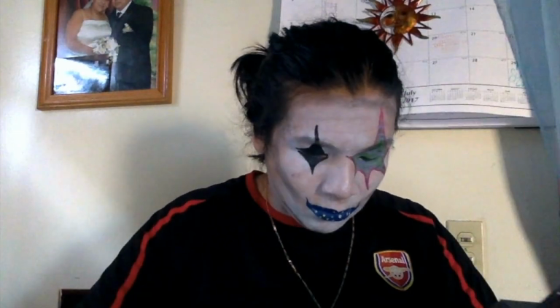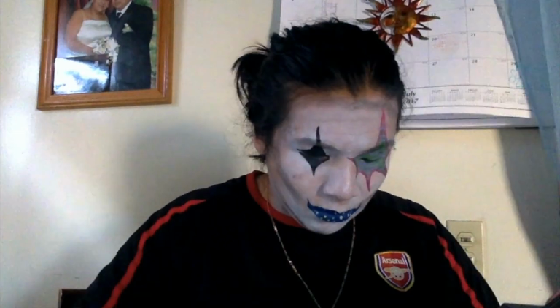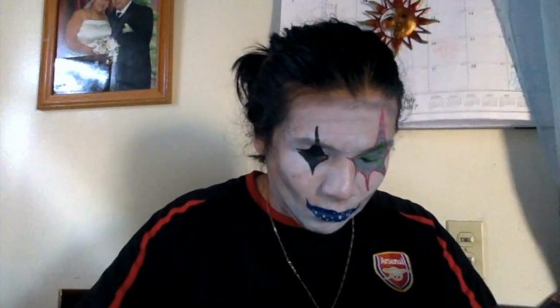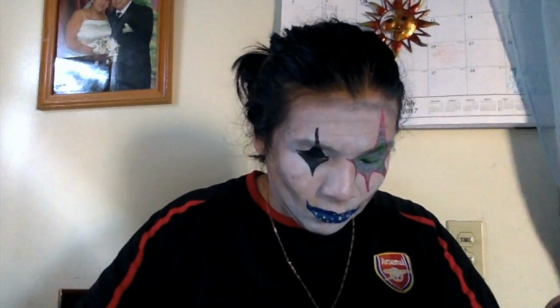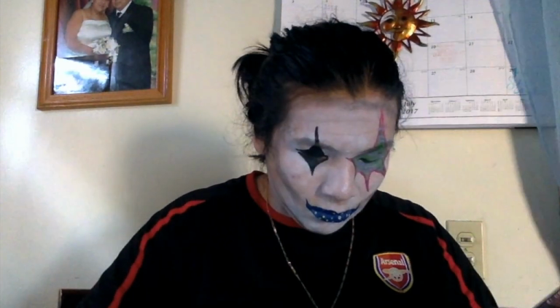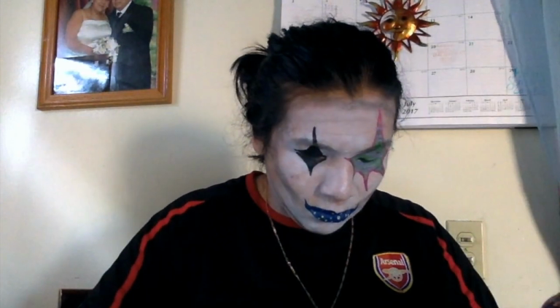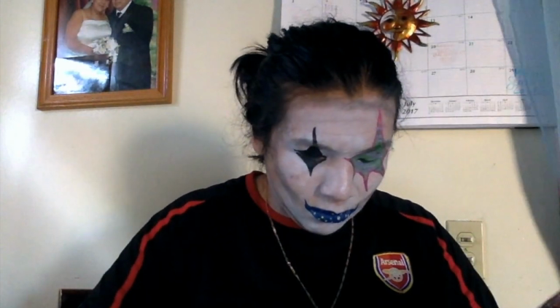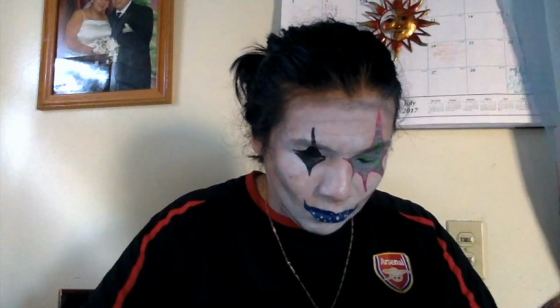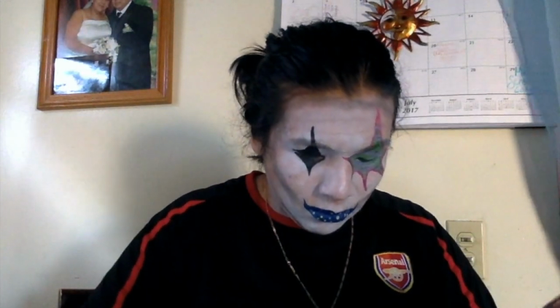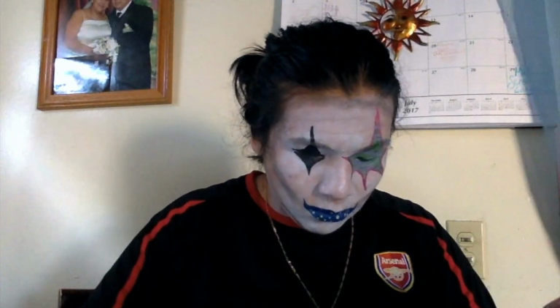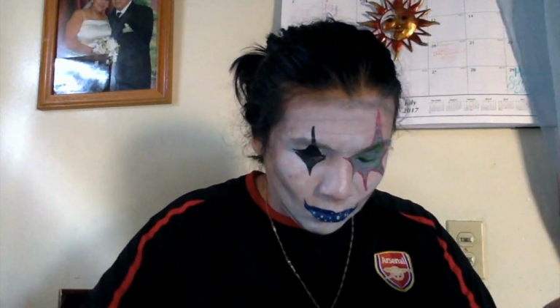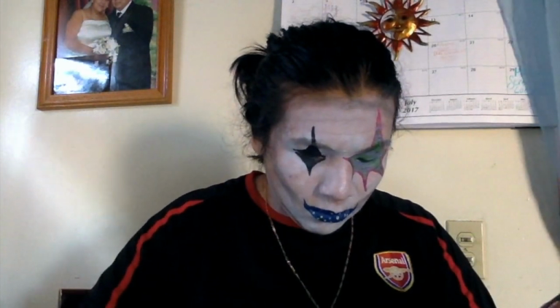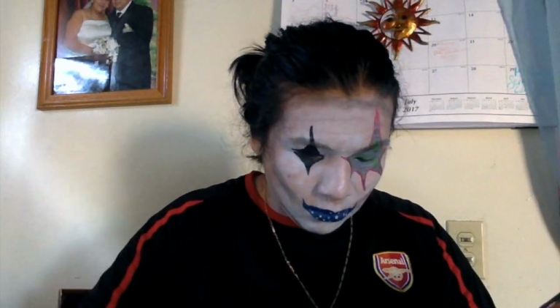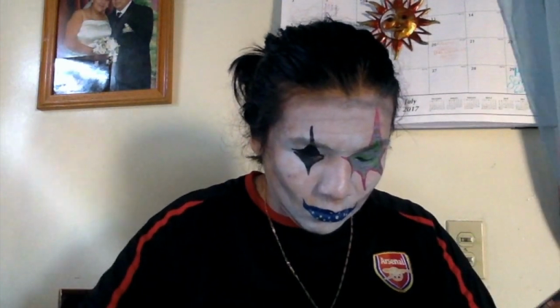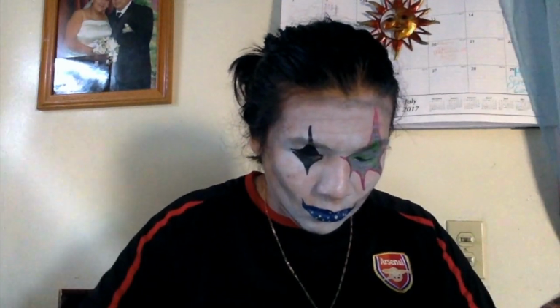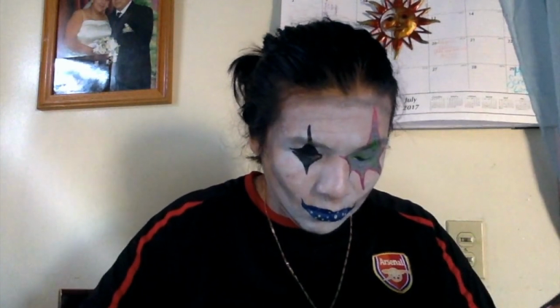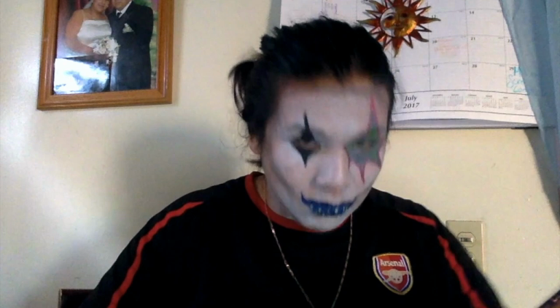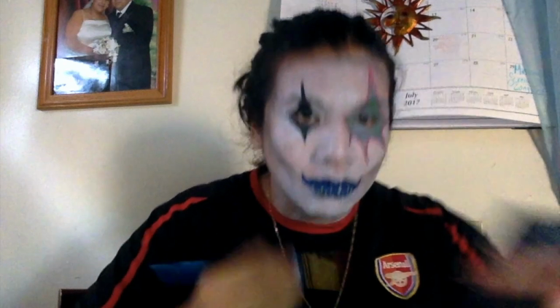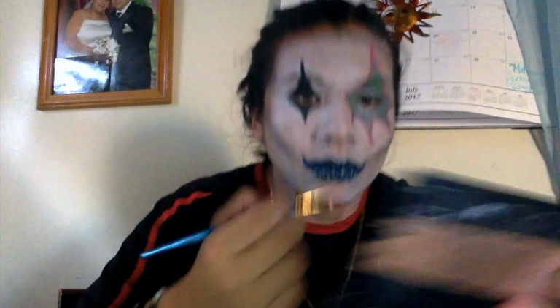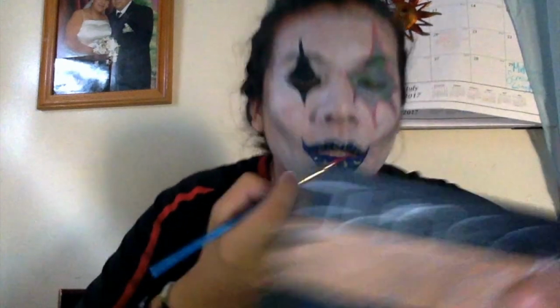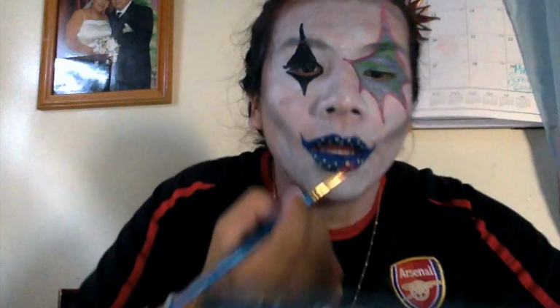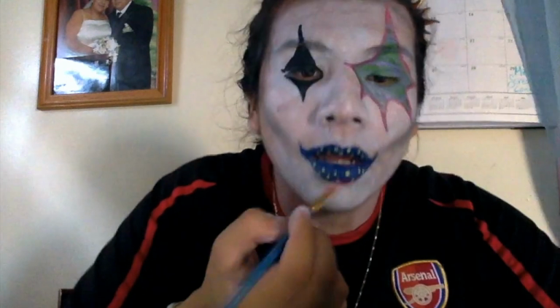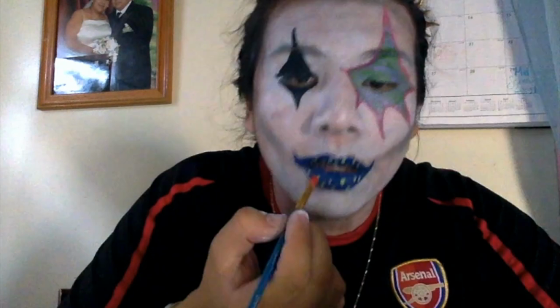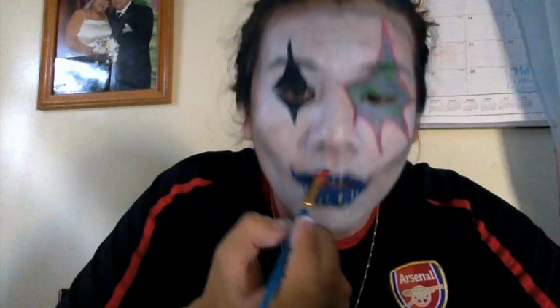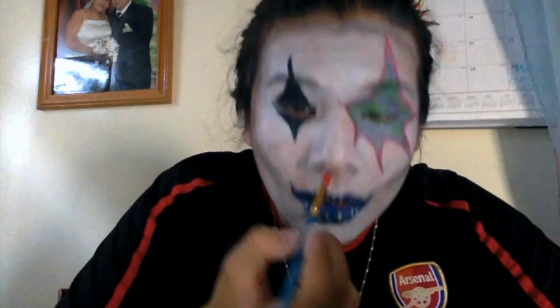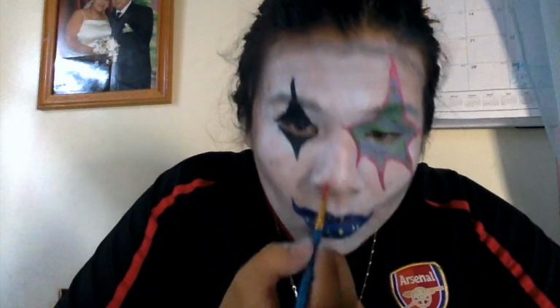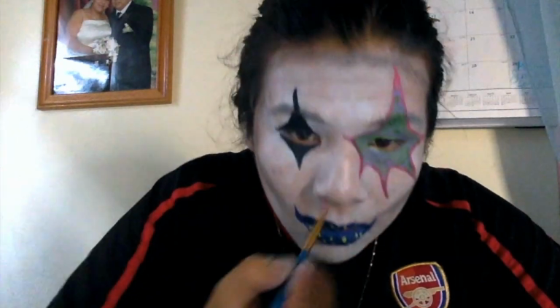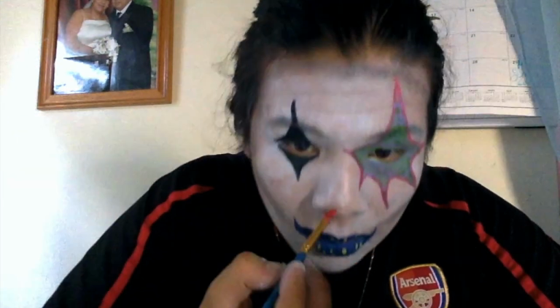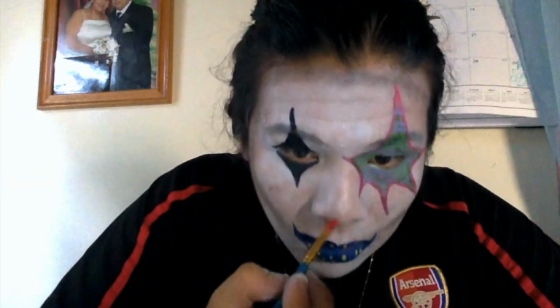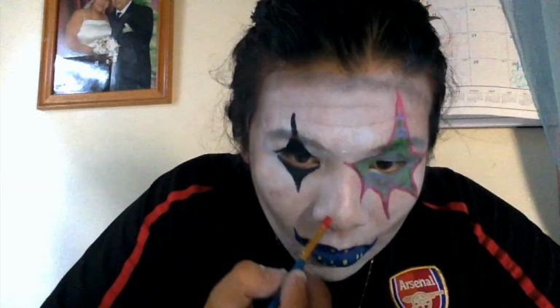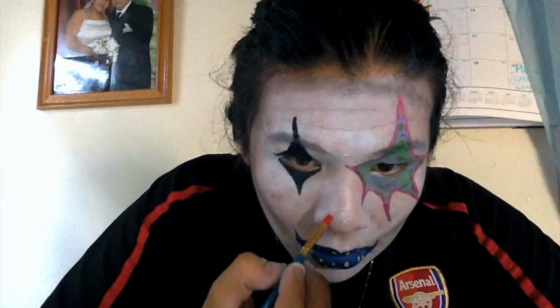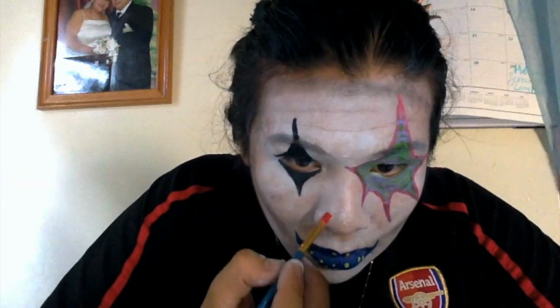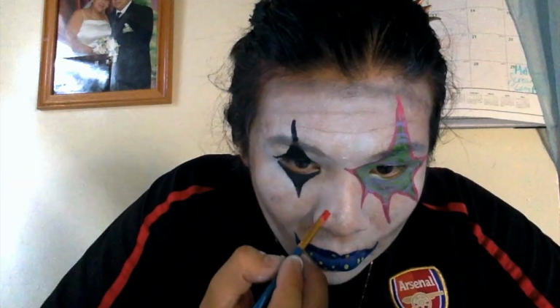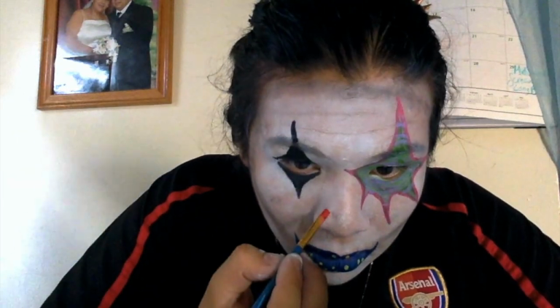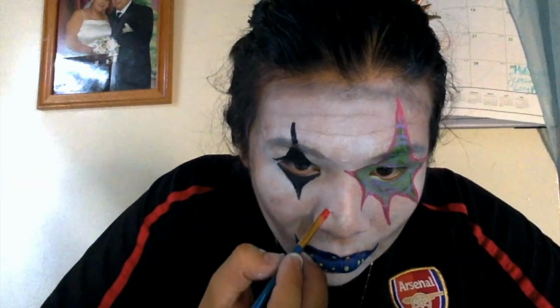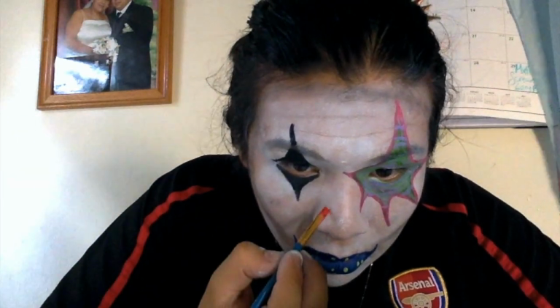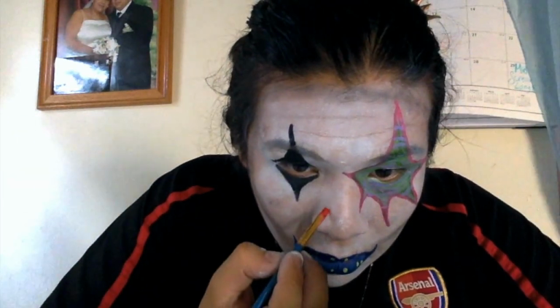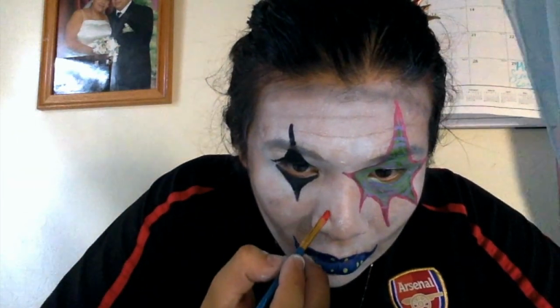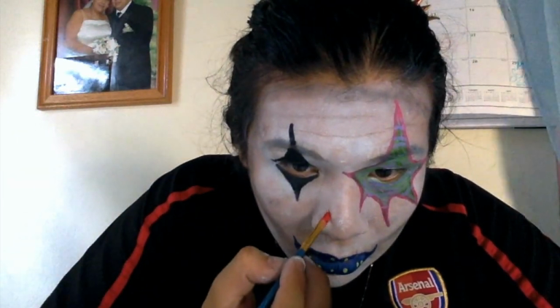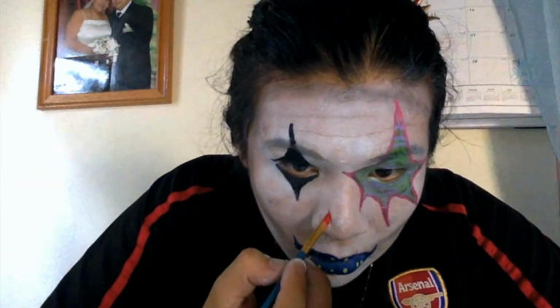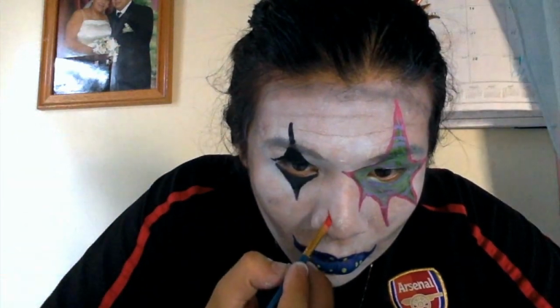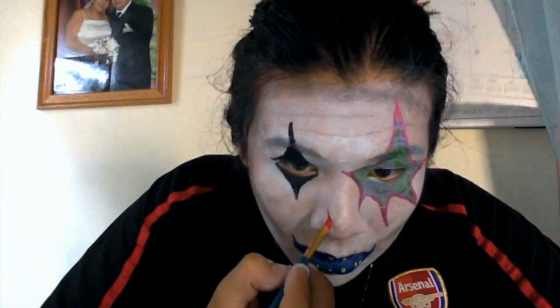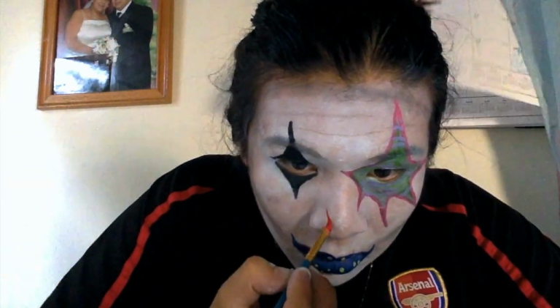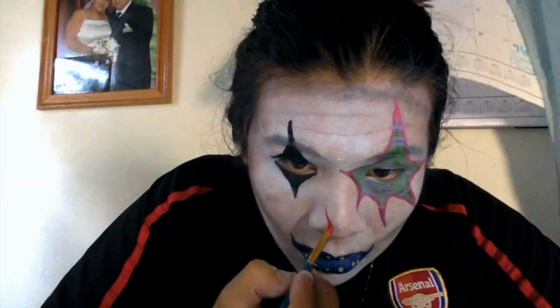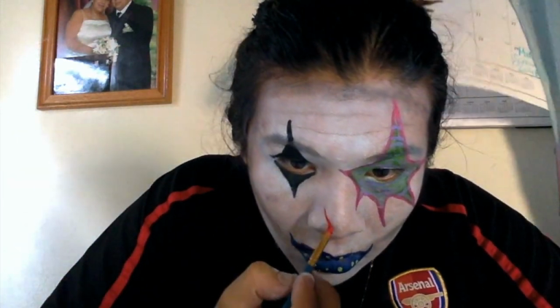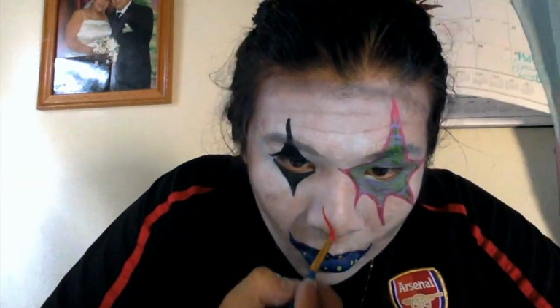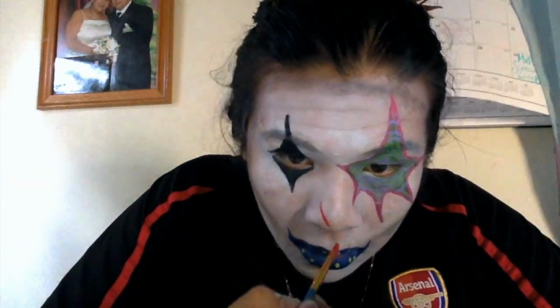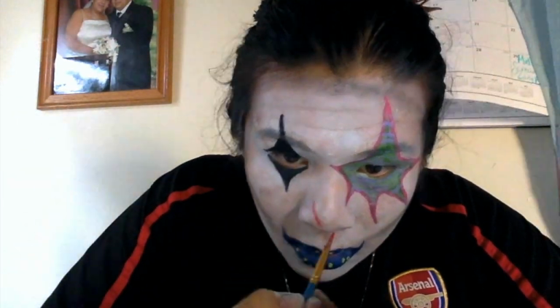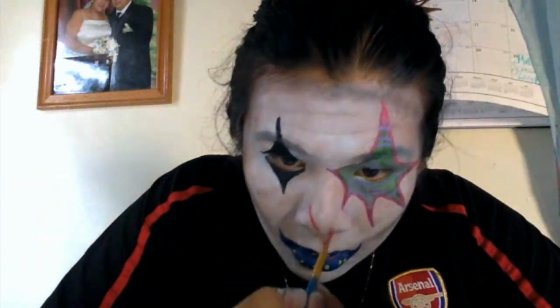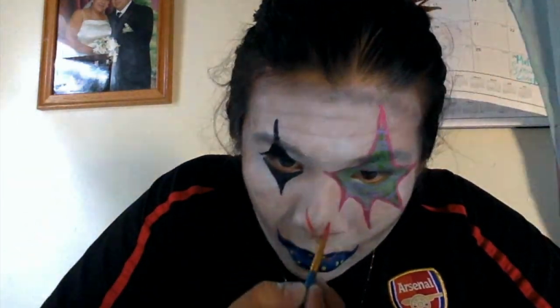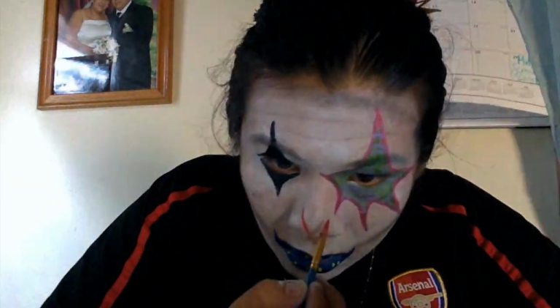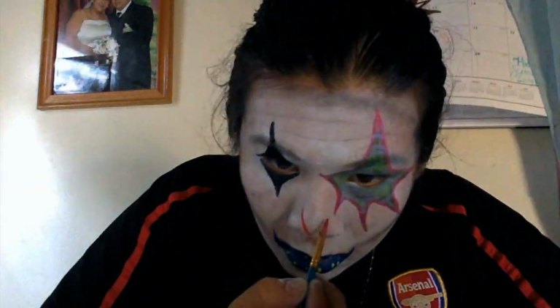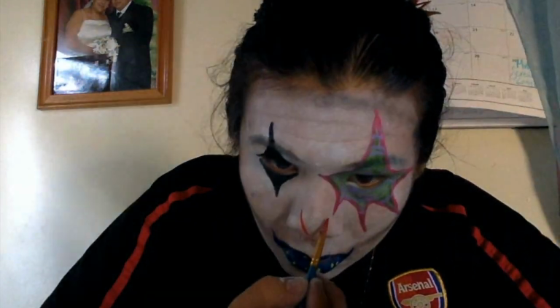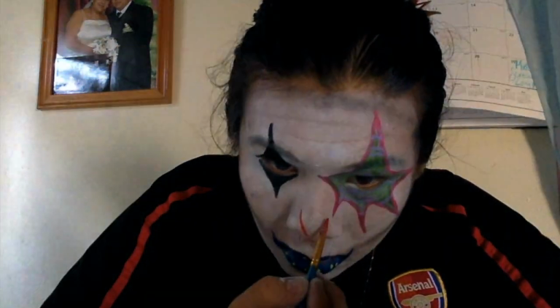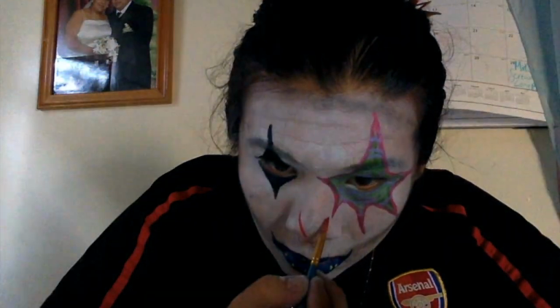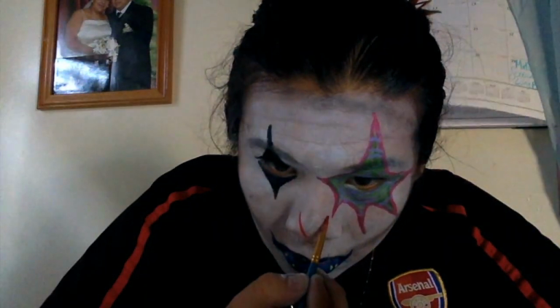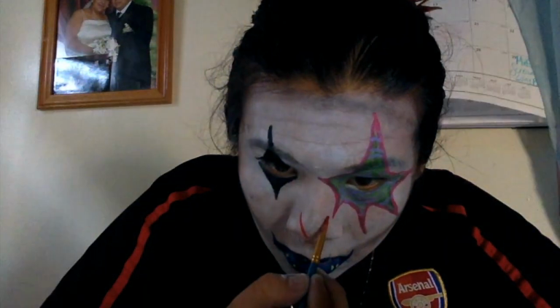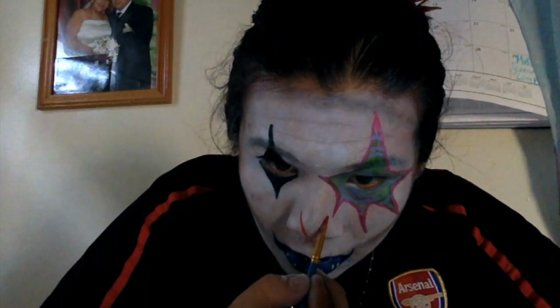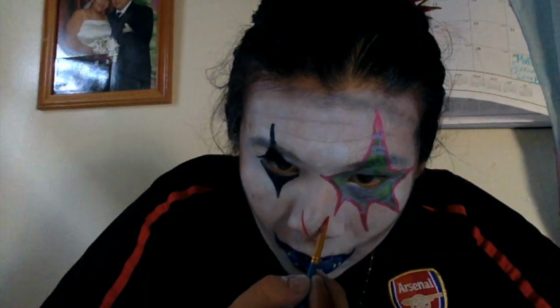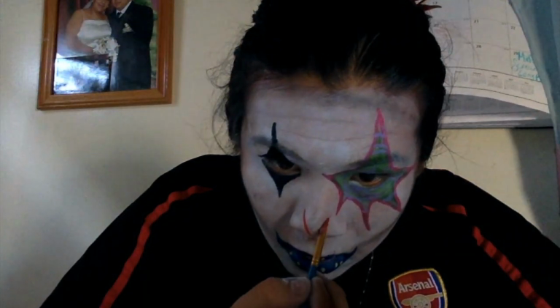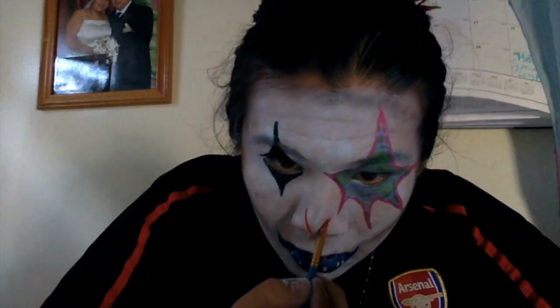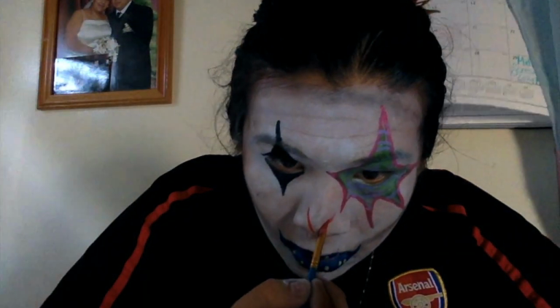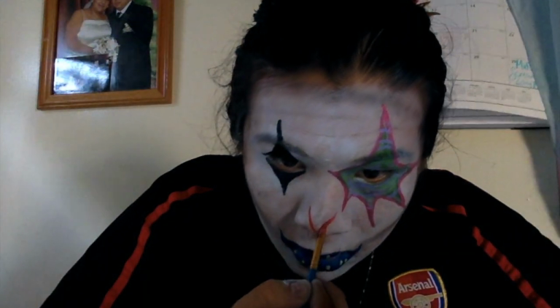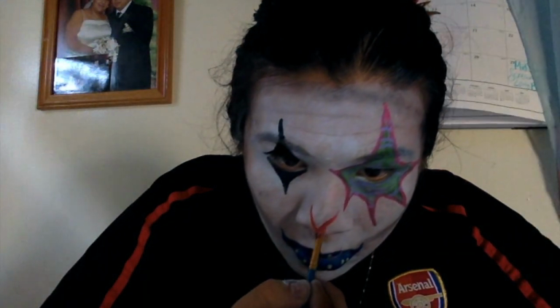Using Mehron Paradise paint in red and a little angle brush, I'm going to draw my nose, outline it with black, and then do little spirals with black.